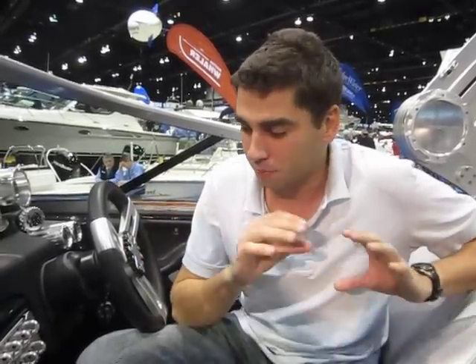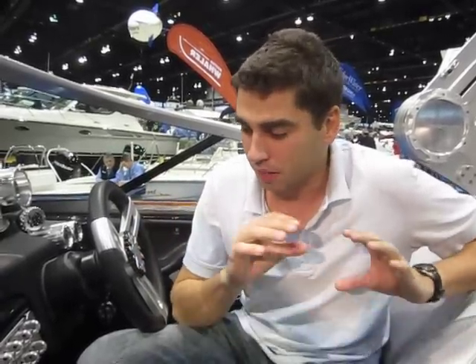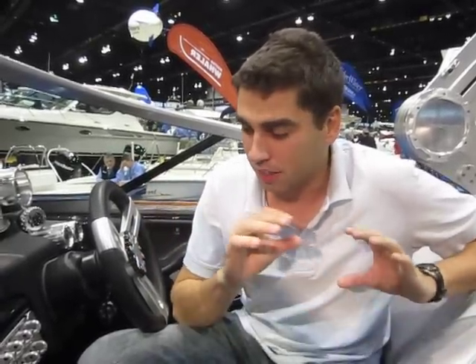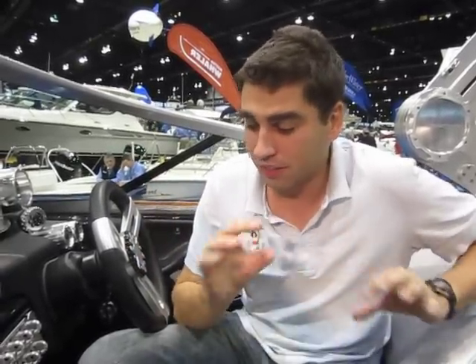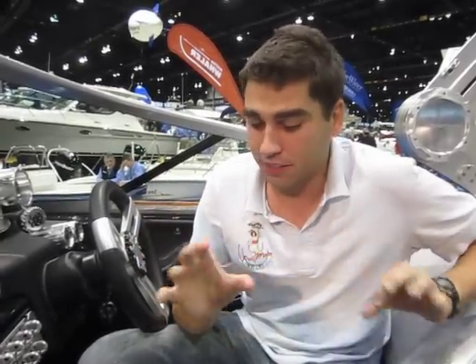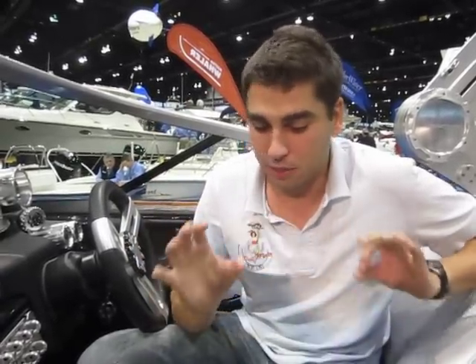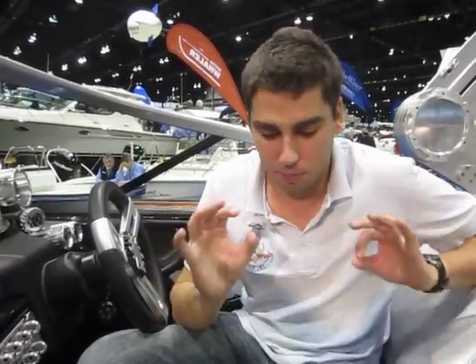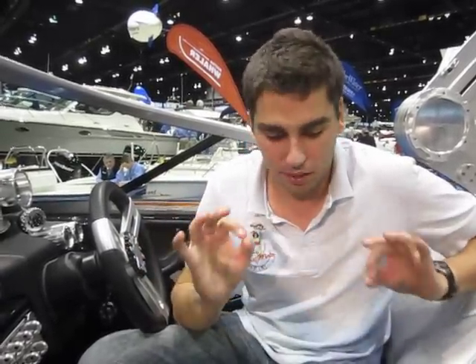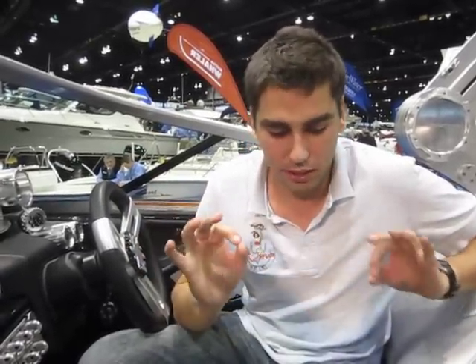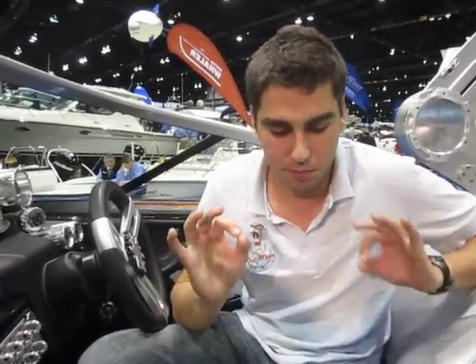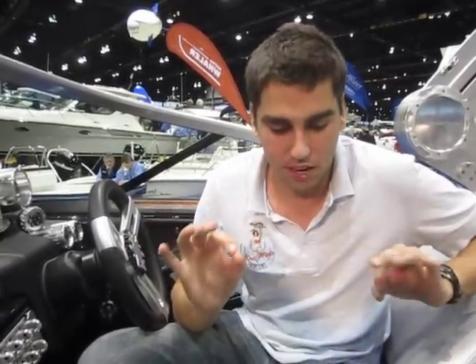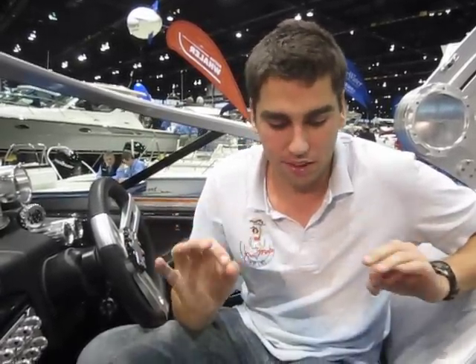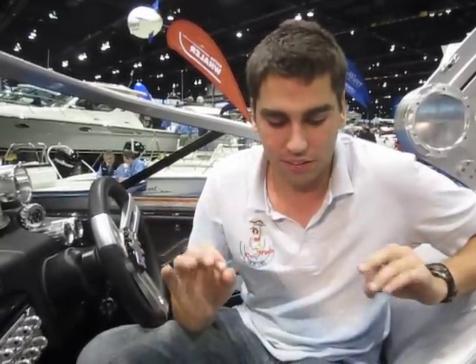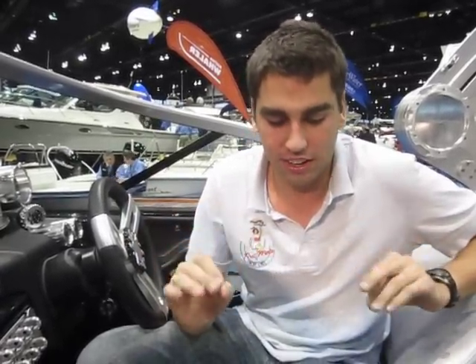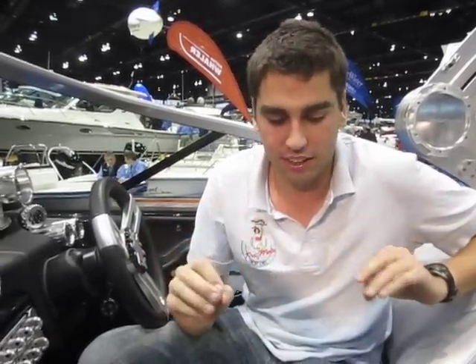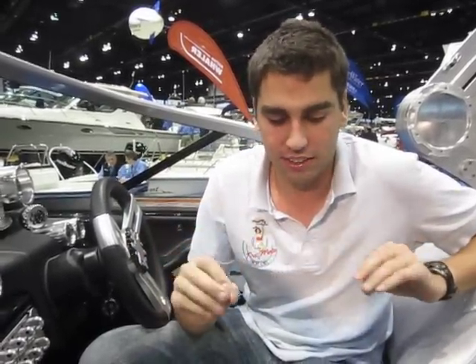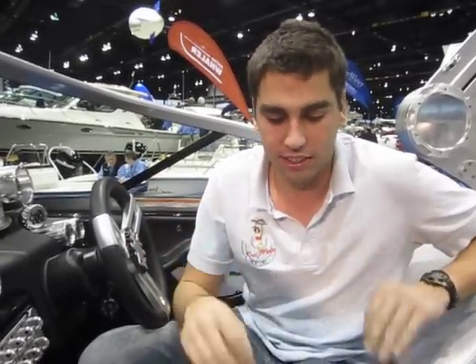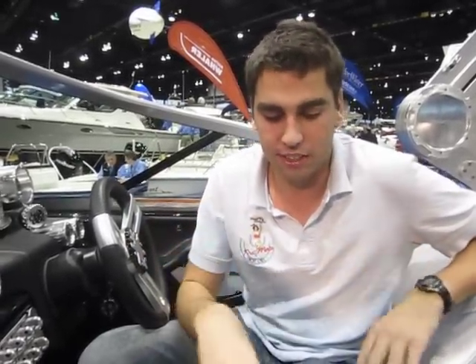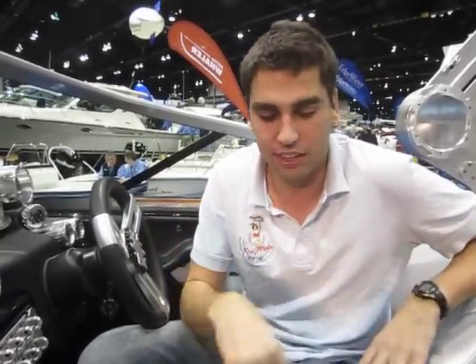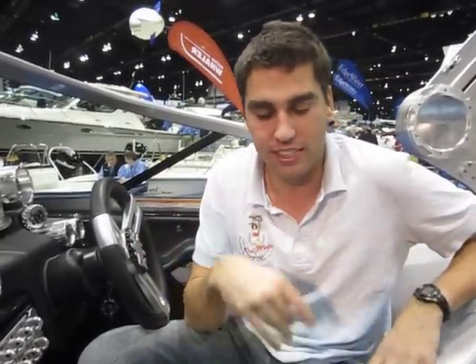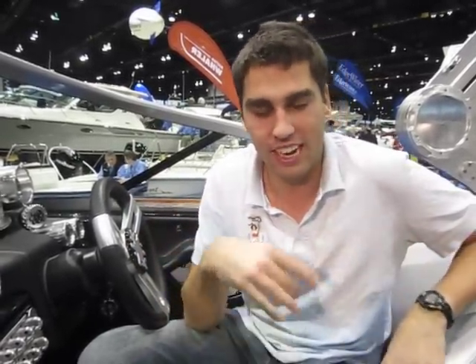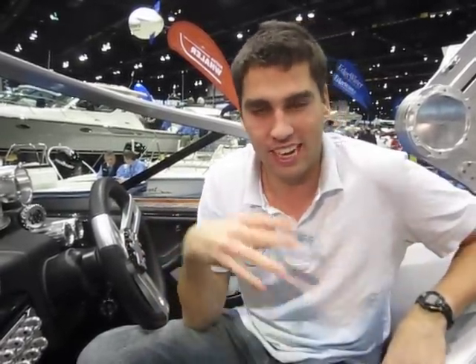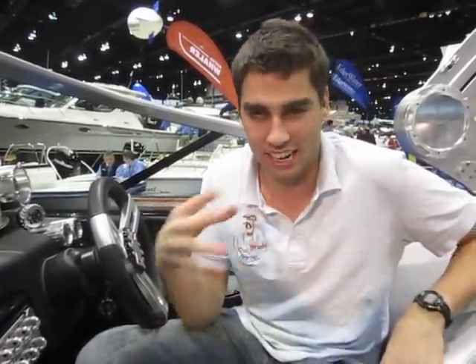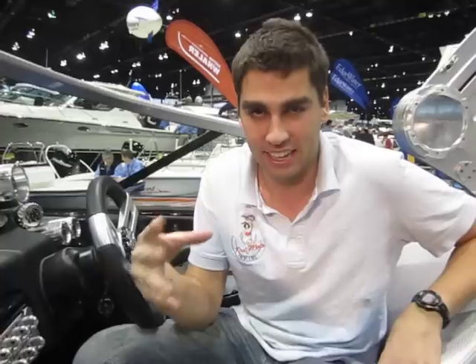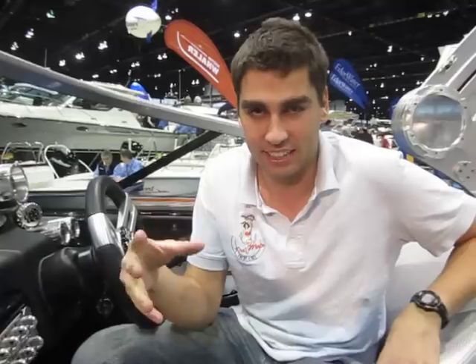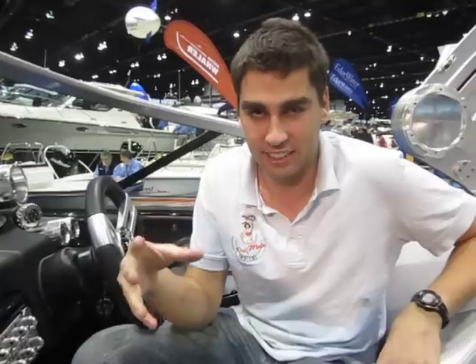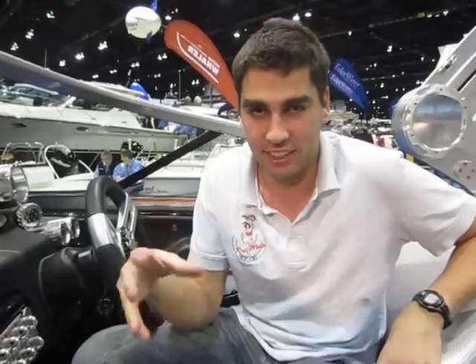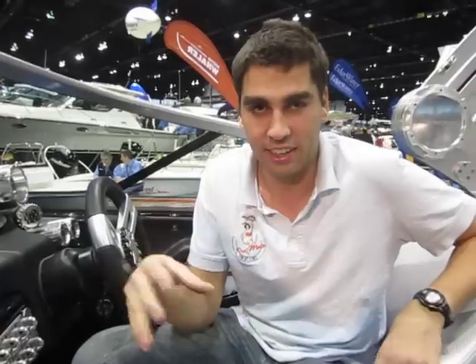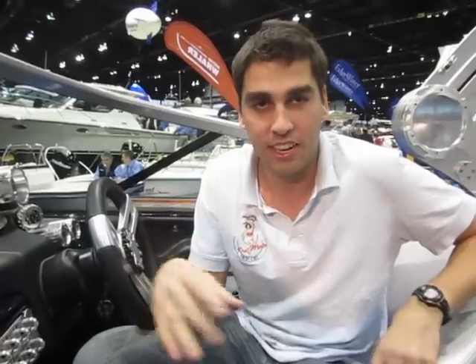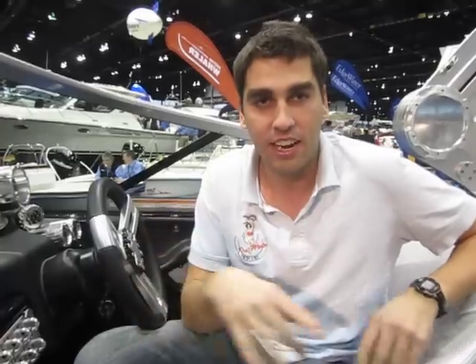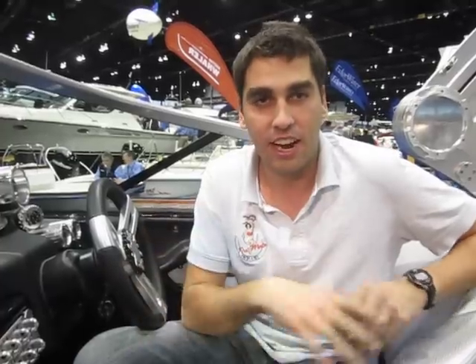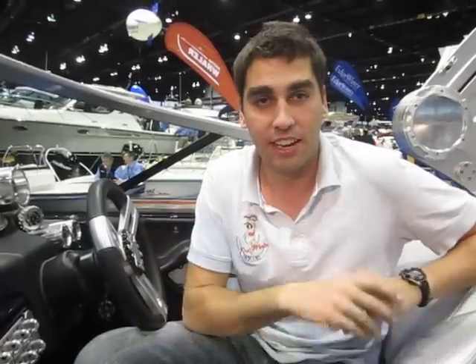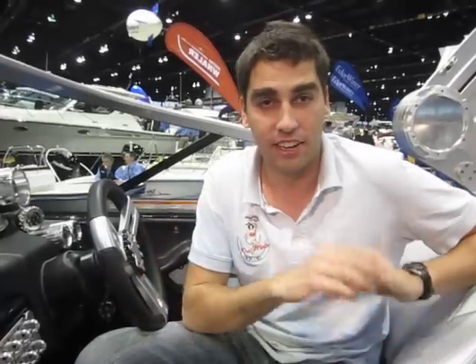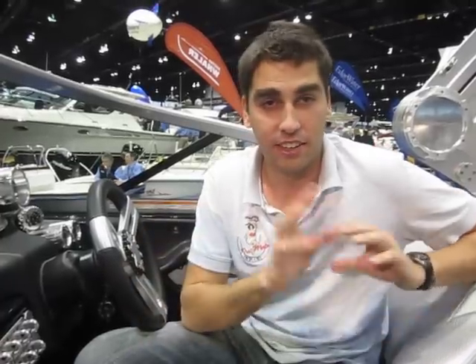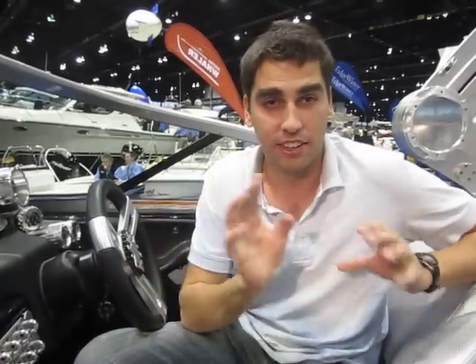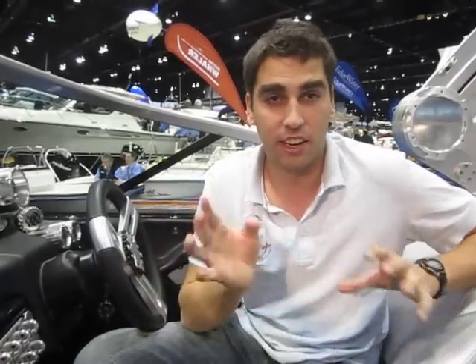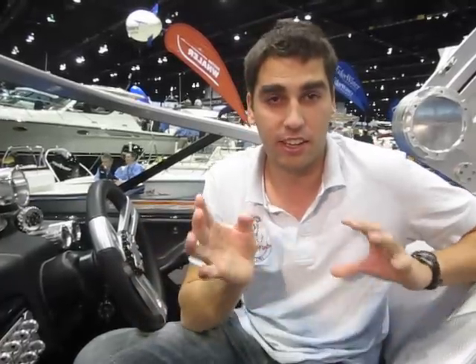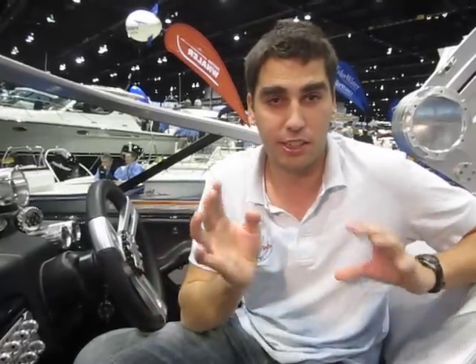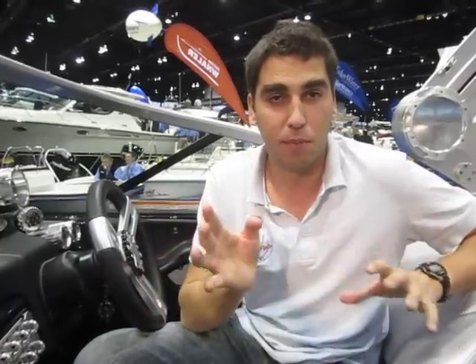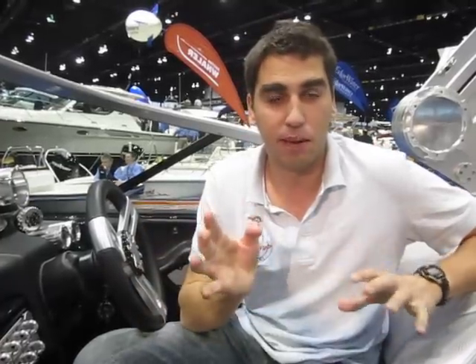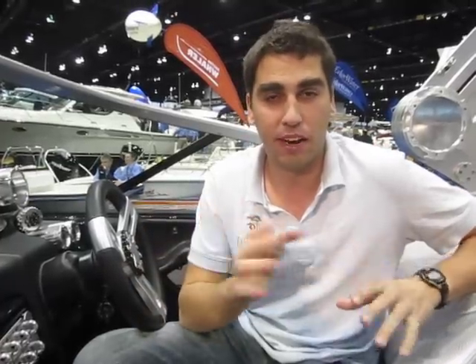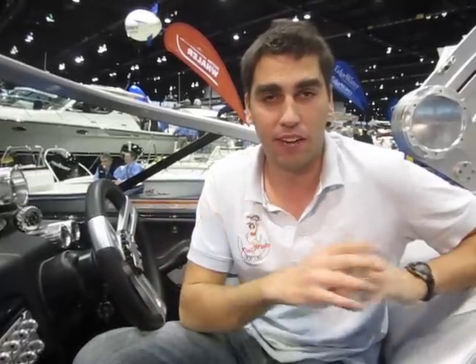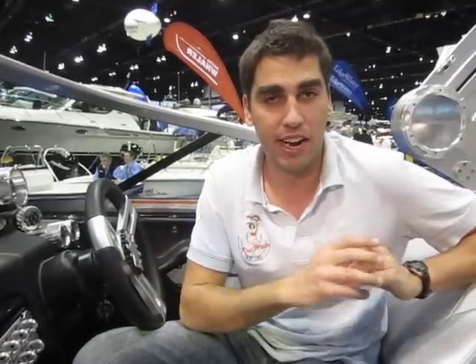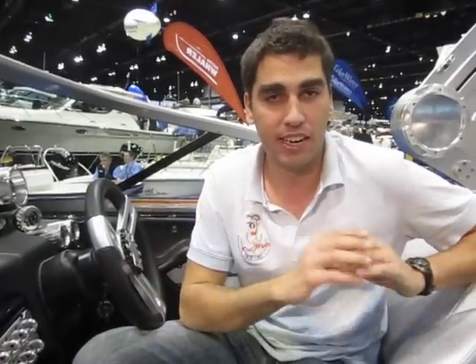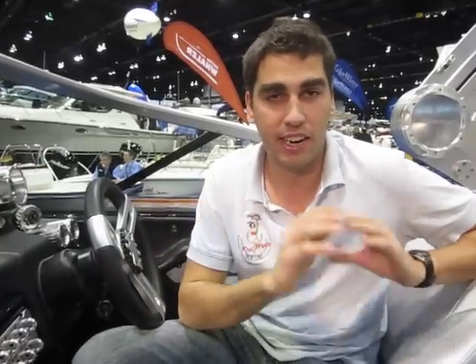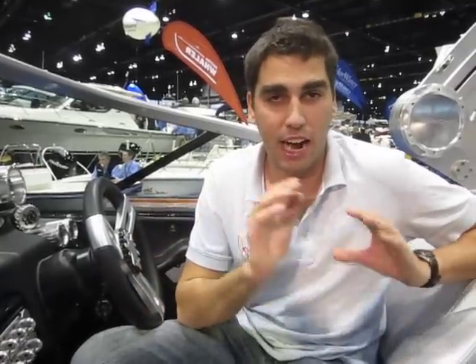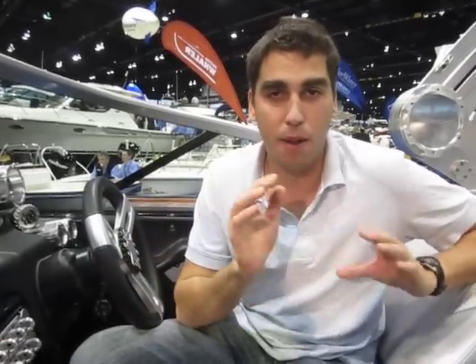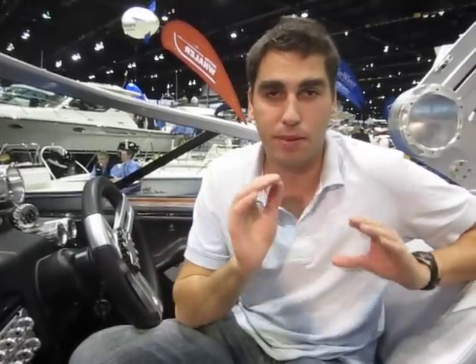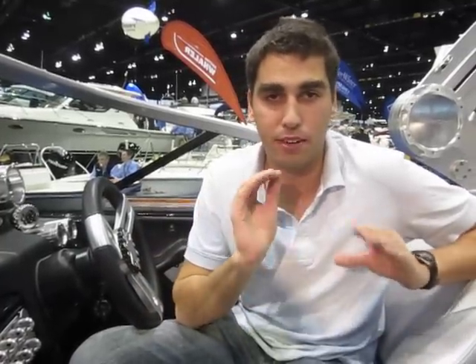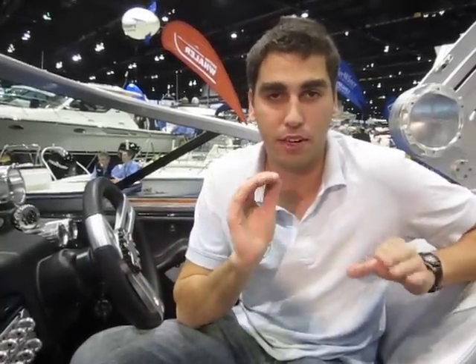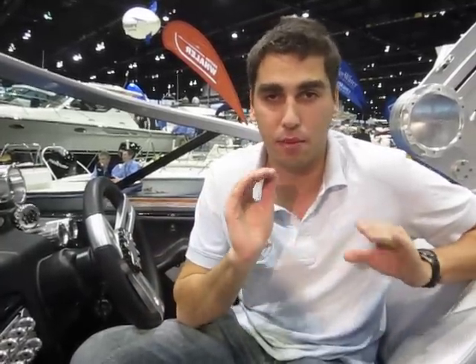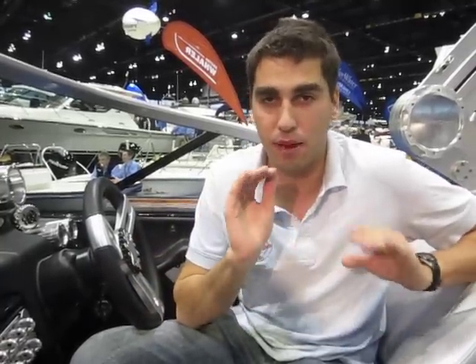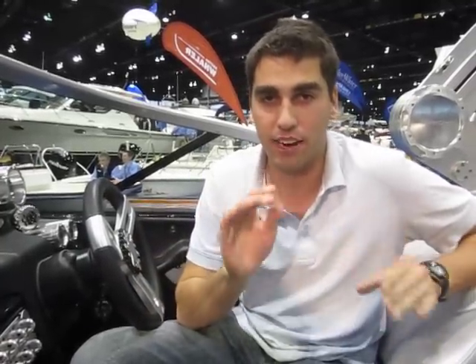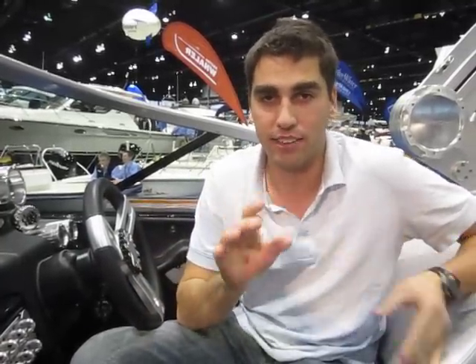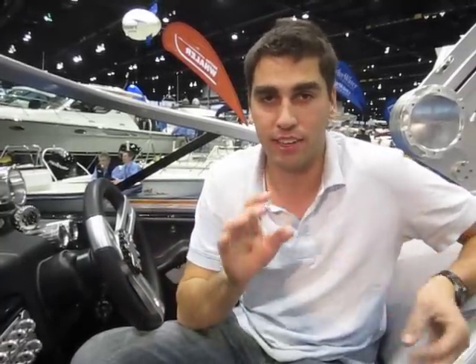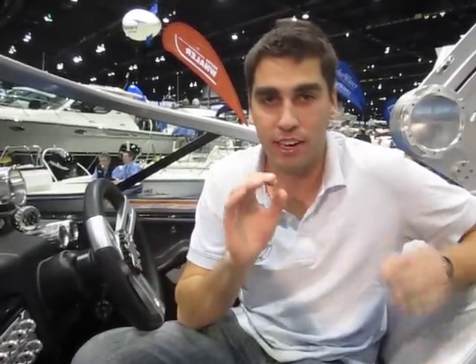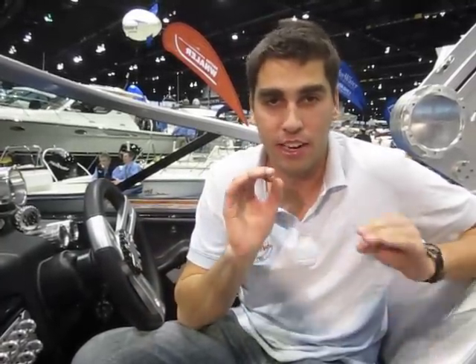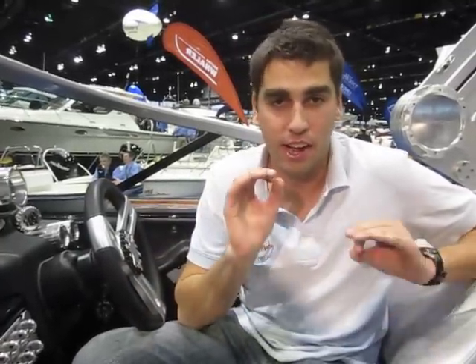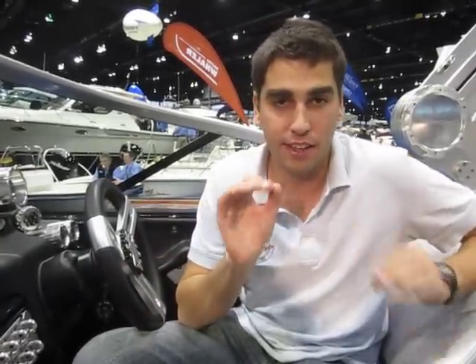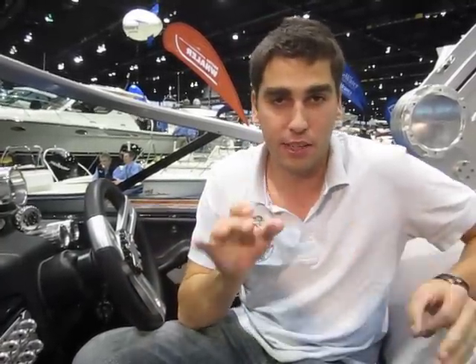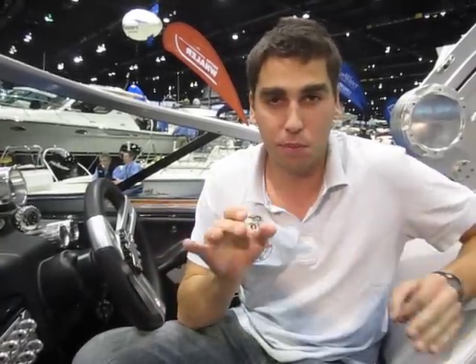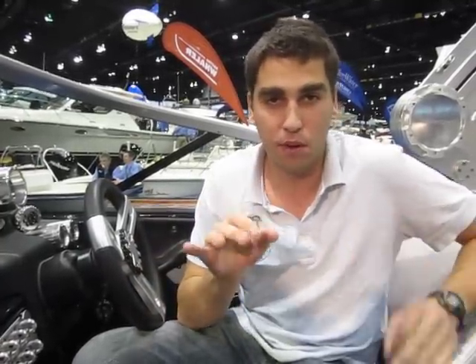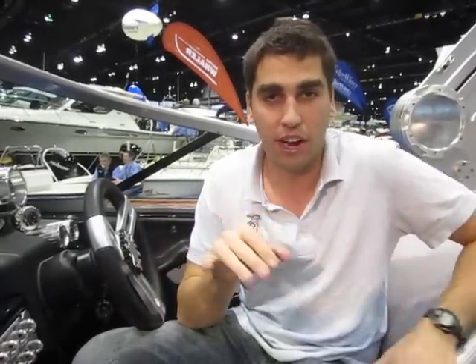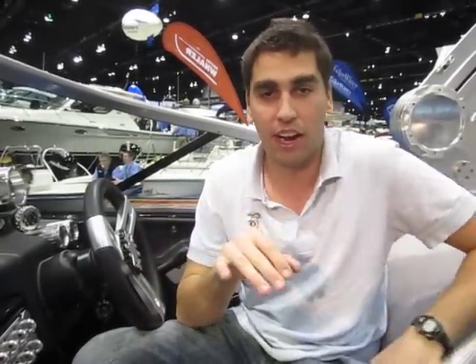This is the Parks Bonifay Edition, so they take an X-Star and they really soup it out. Any option you can imagine, this boat has.